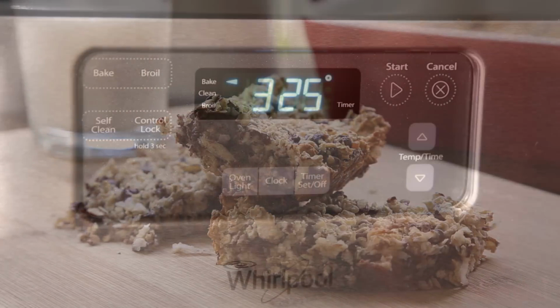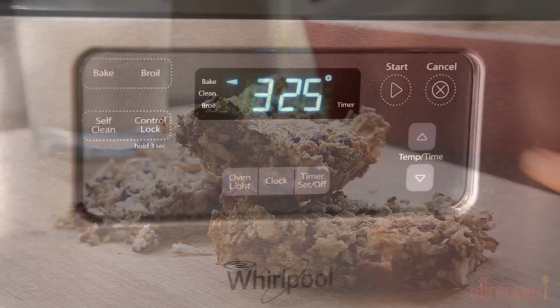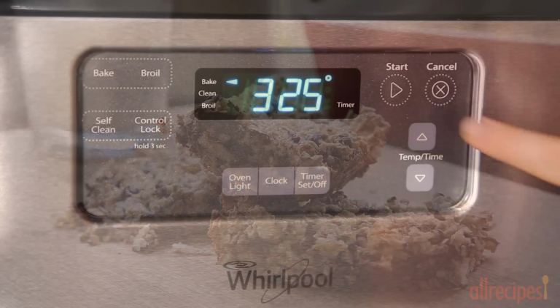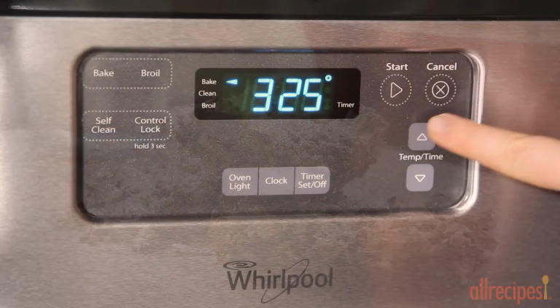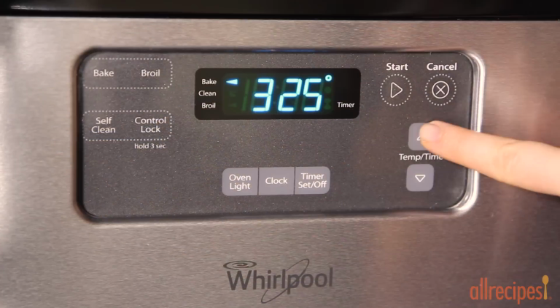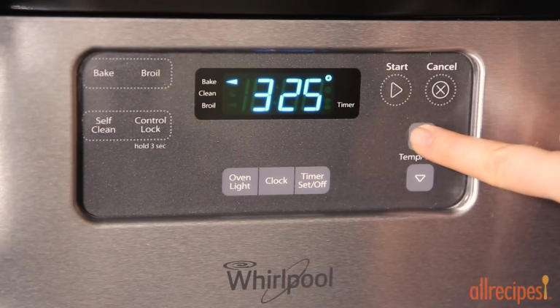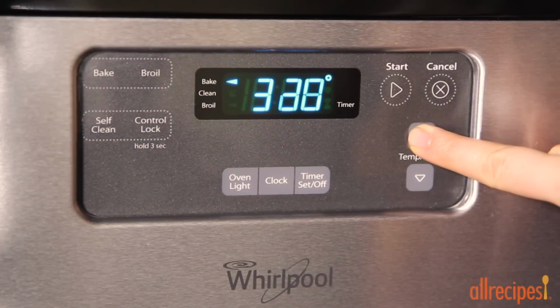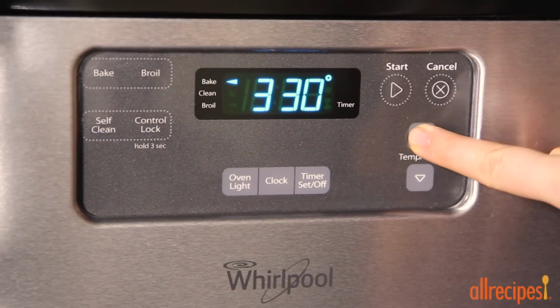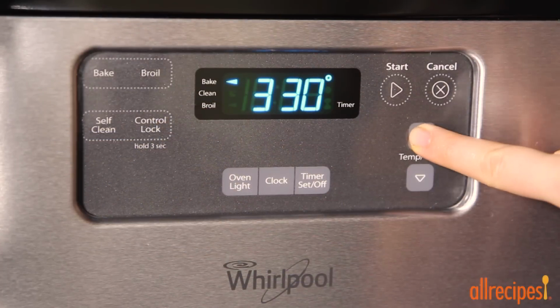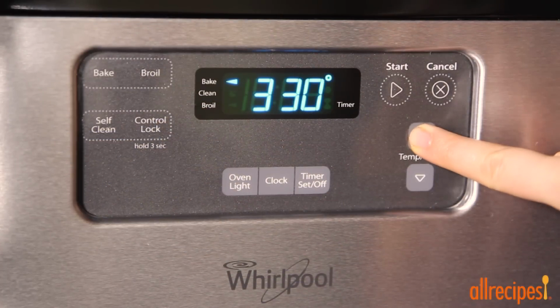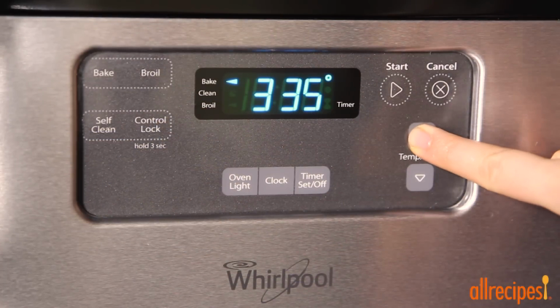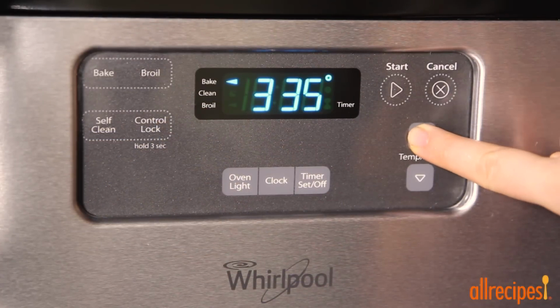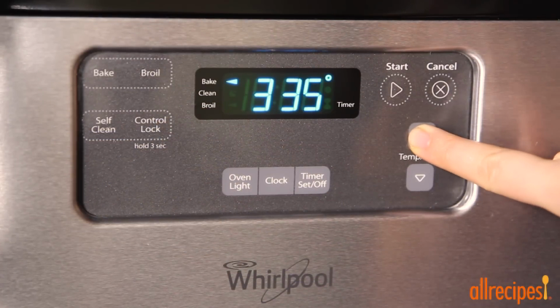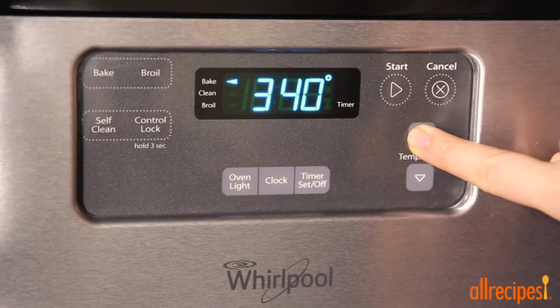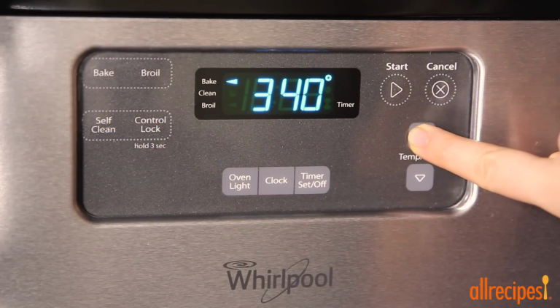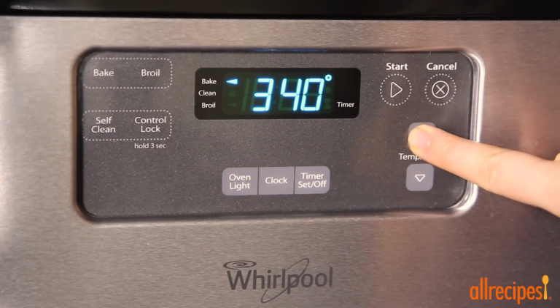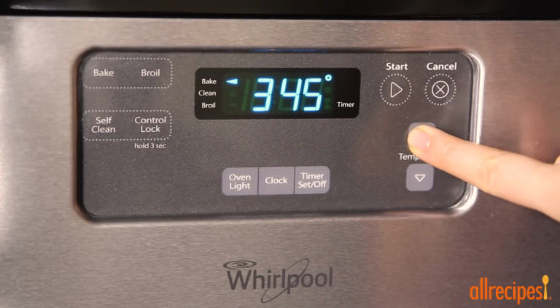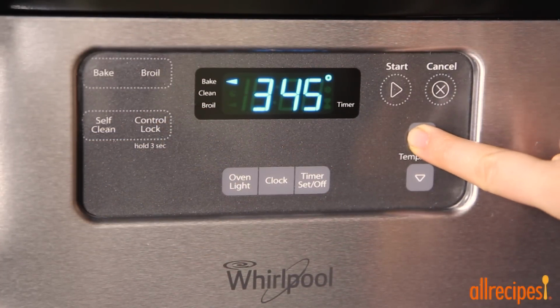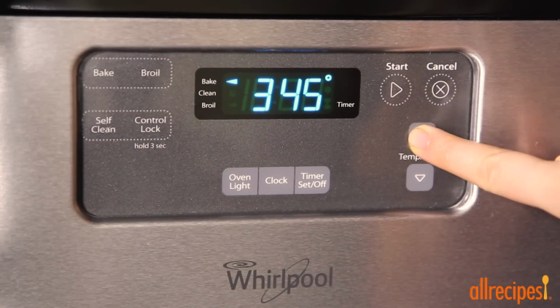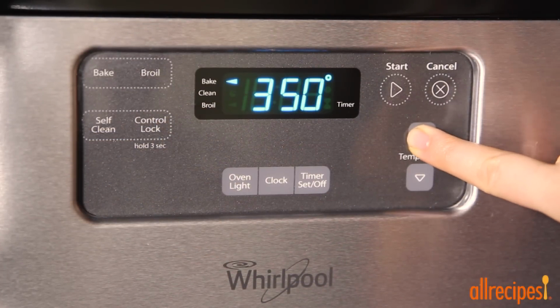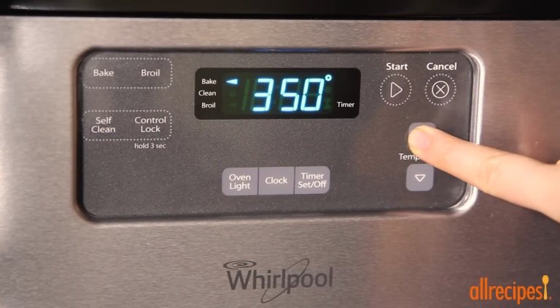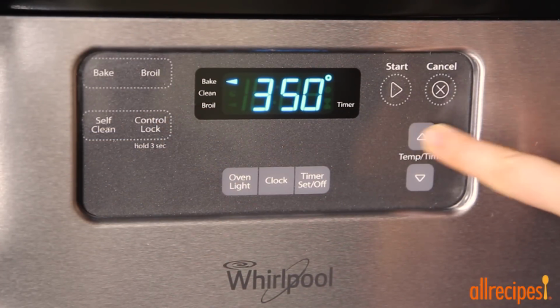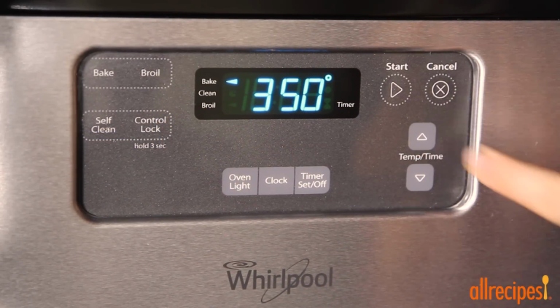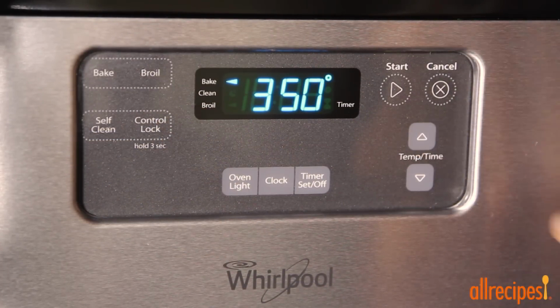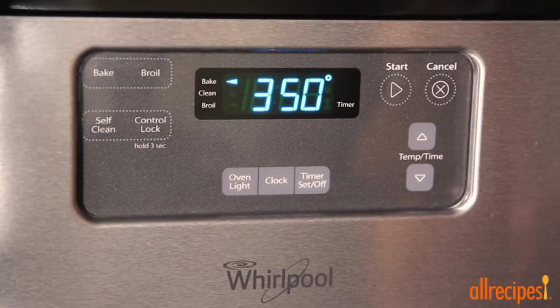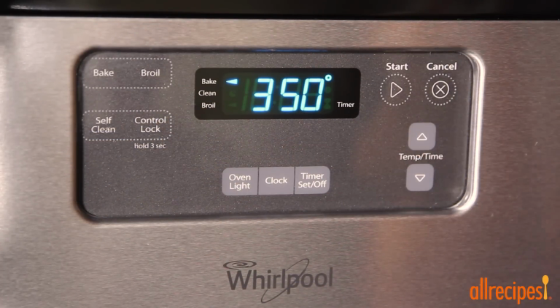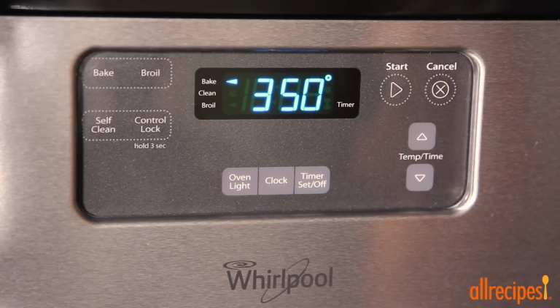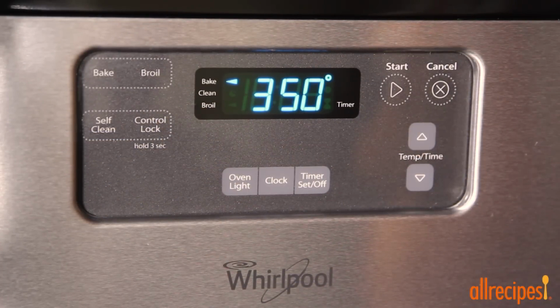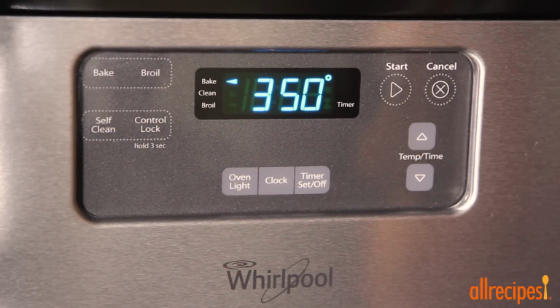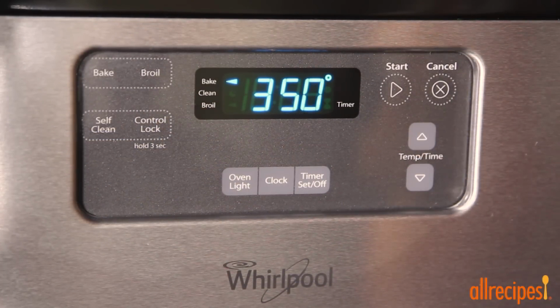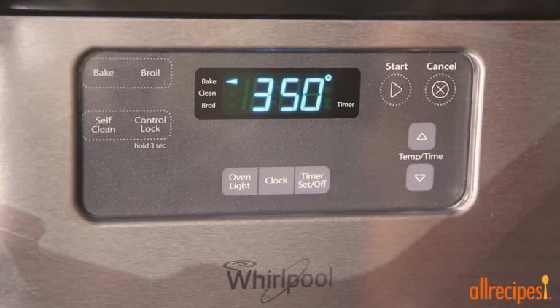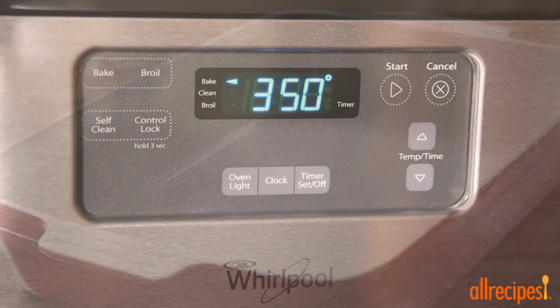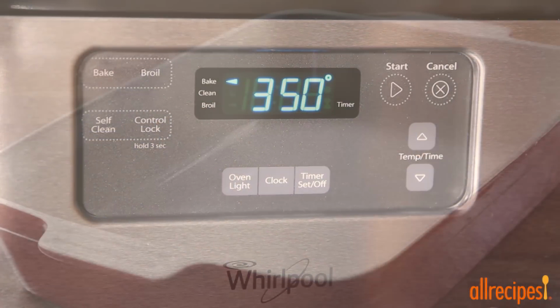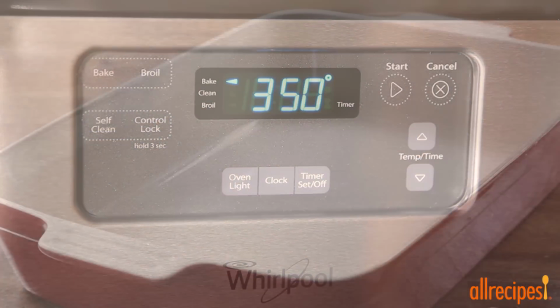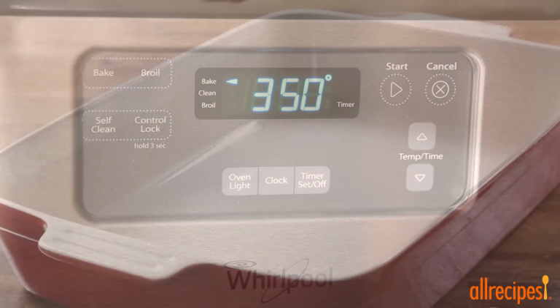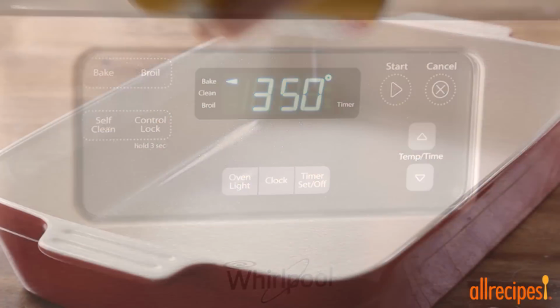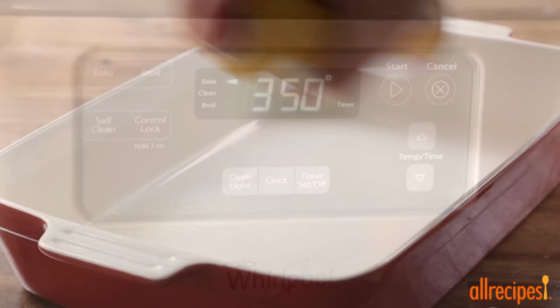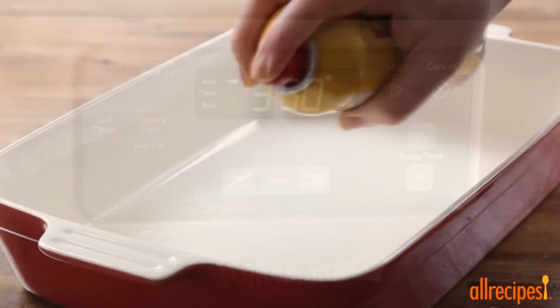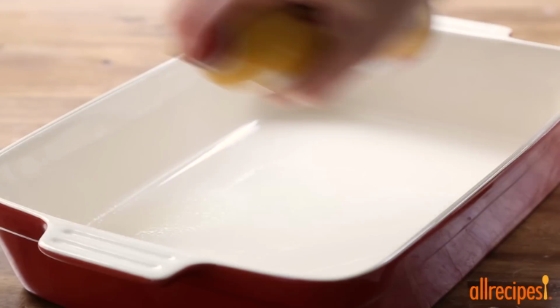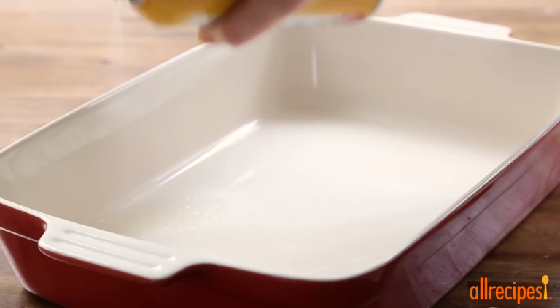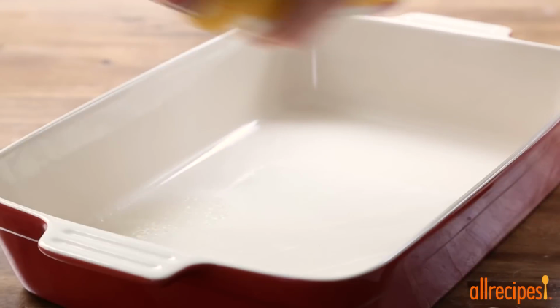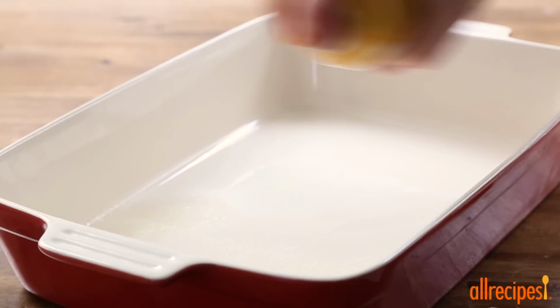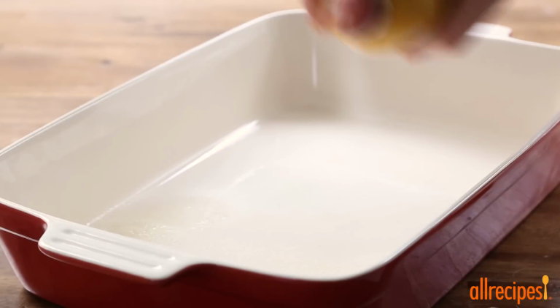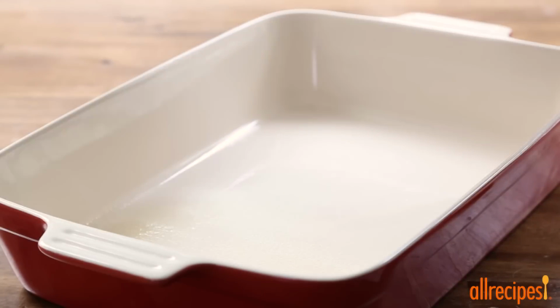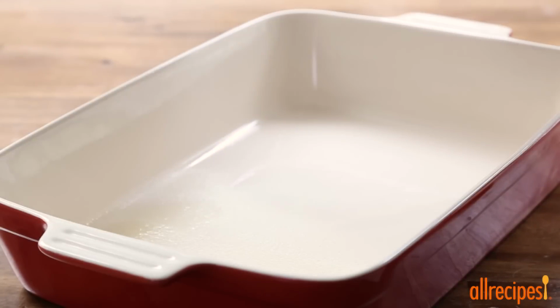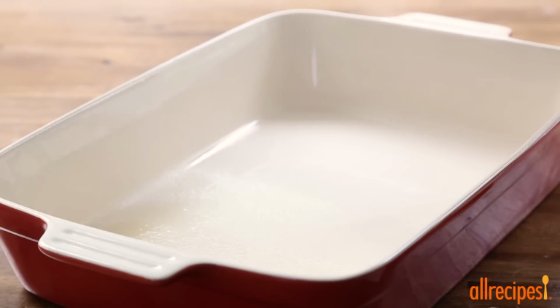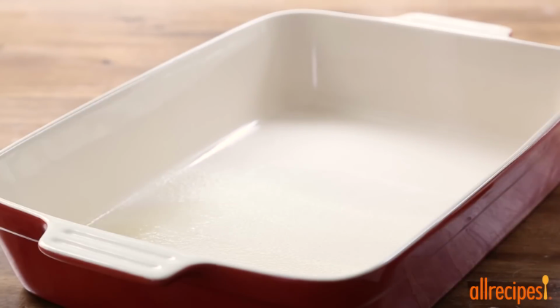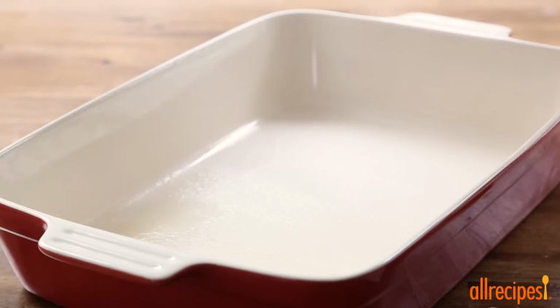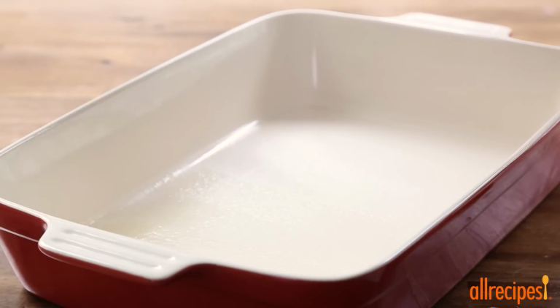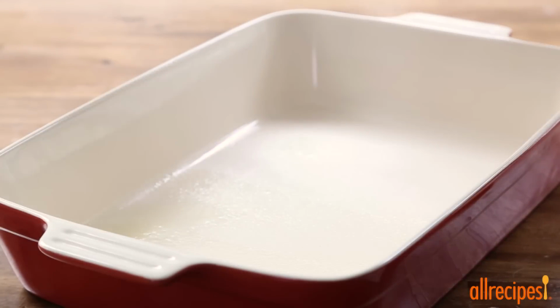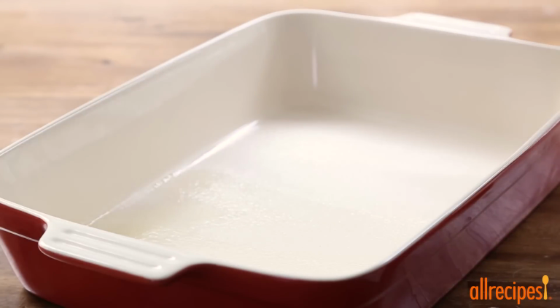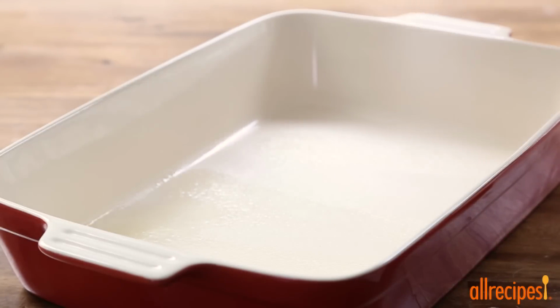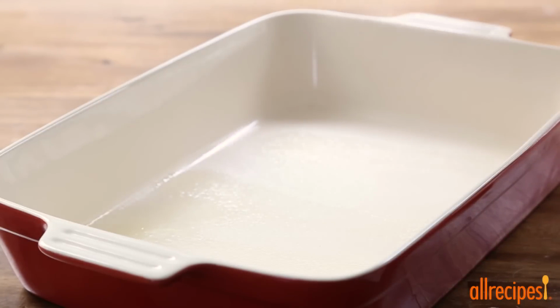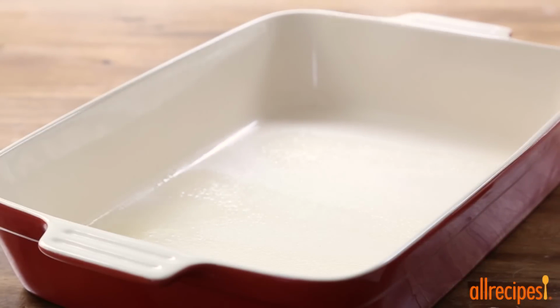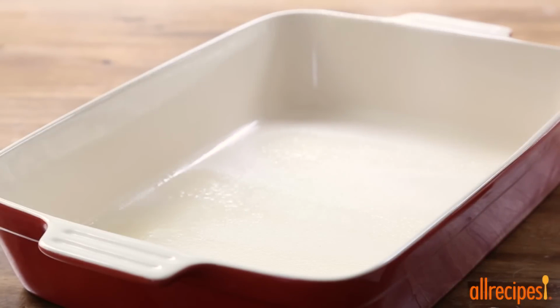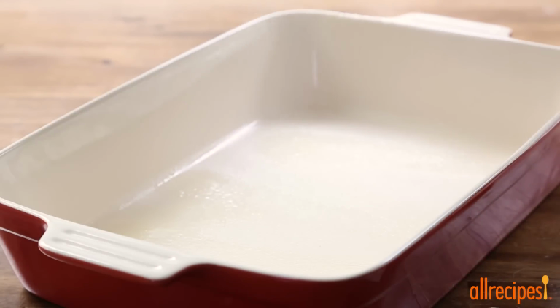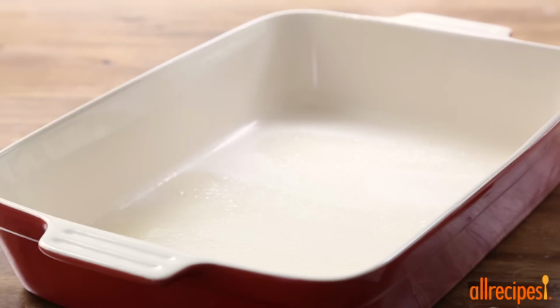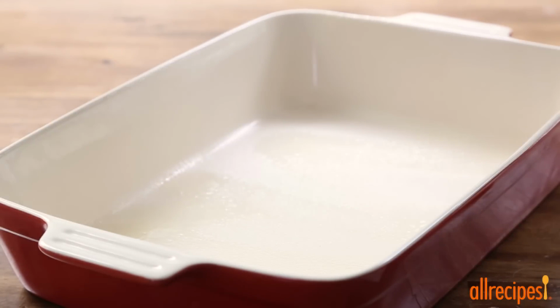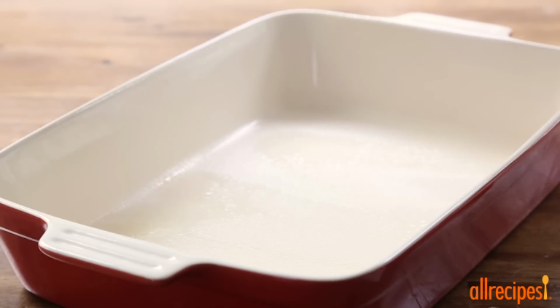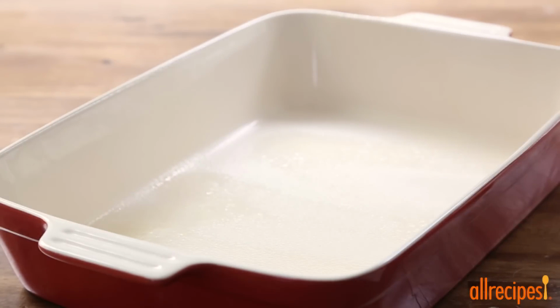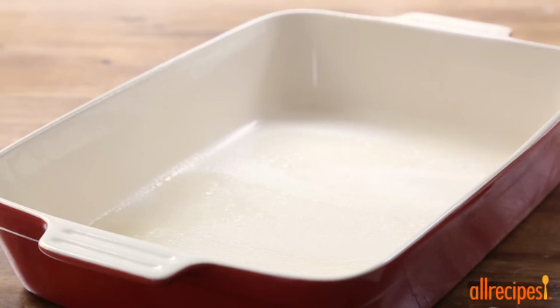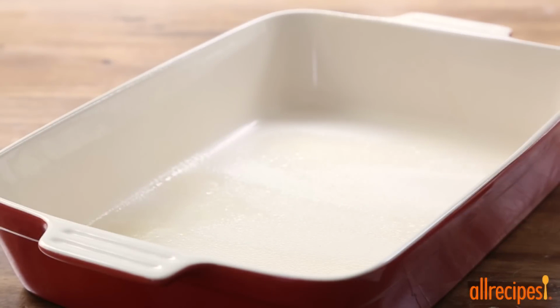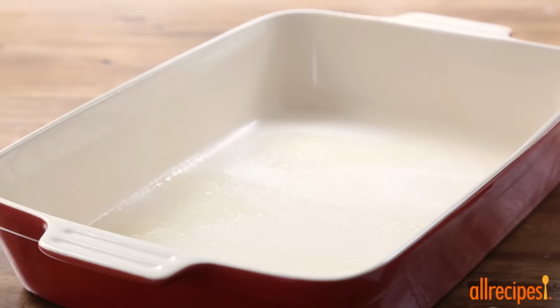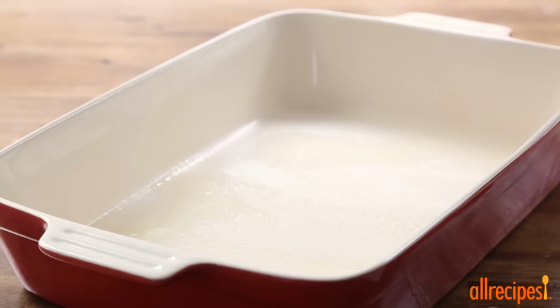First, let's preheat the oven to 350 degrees Fahrenheit, and grease a 9 by 13 inch baking dish with cooking spray.